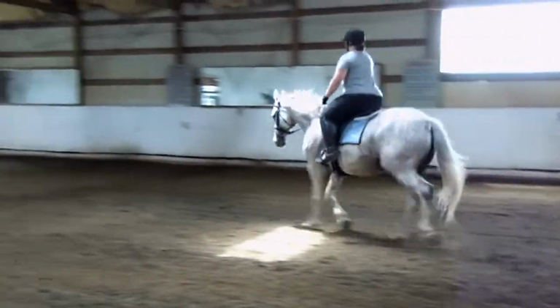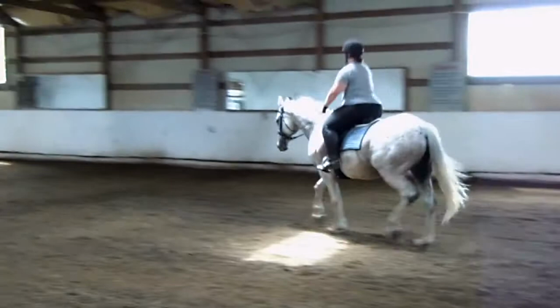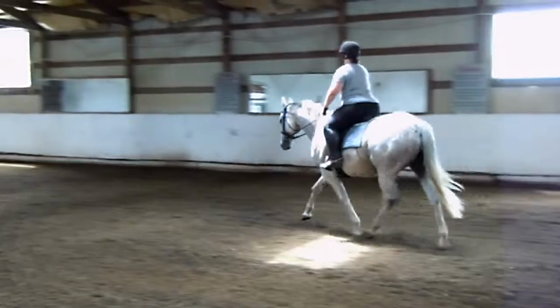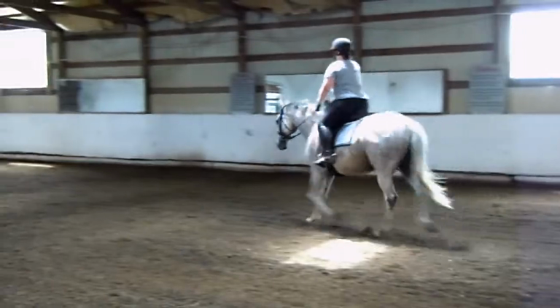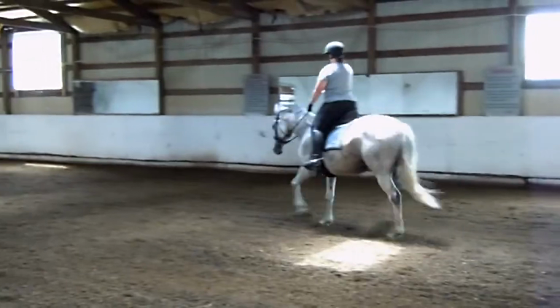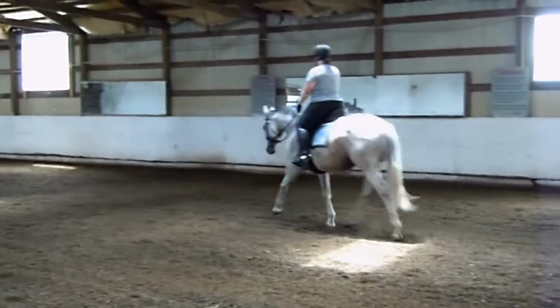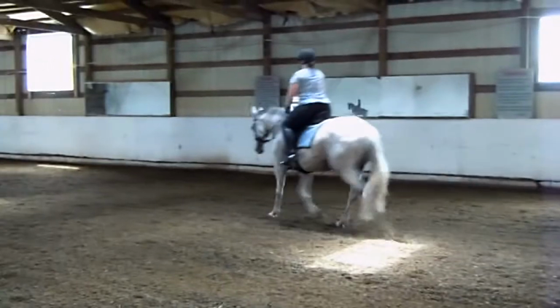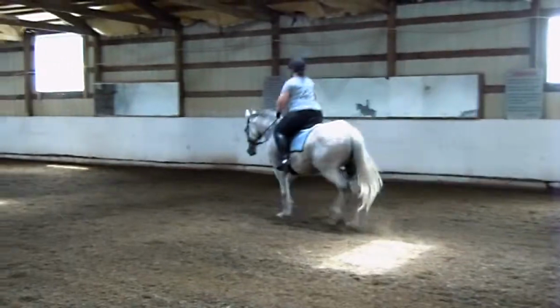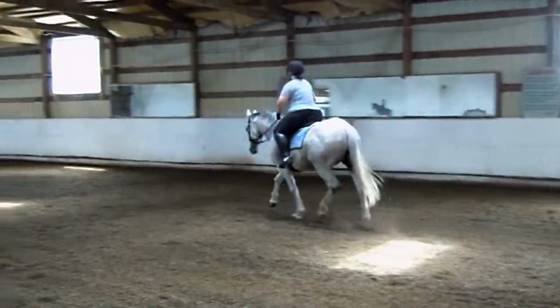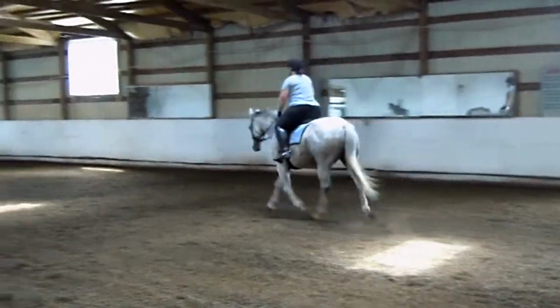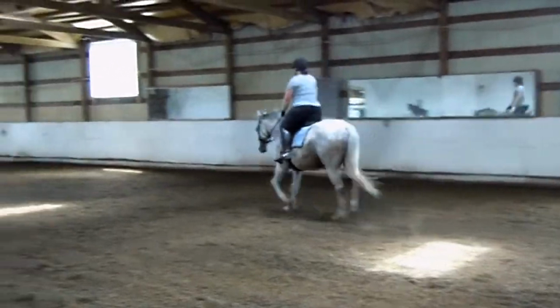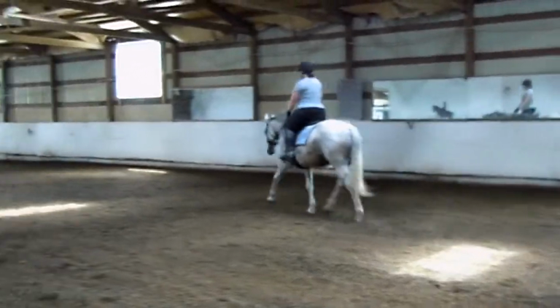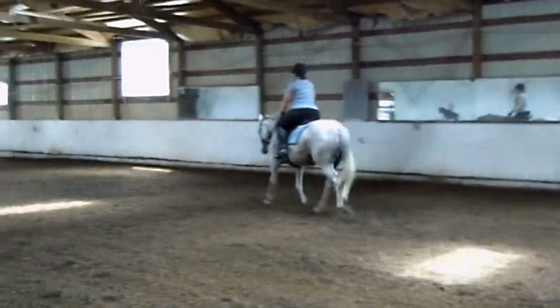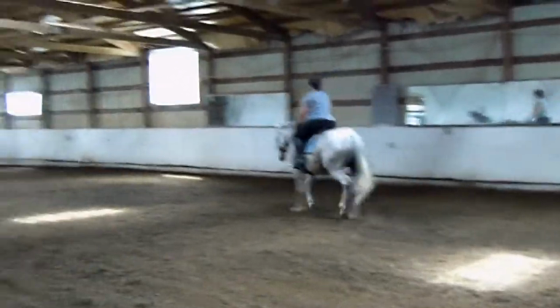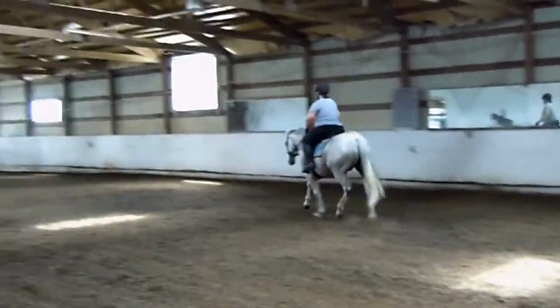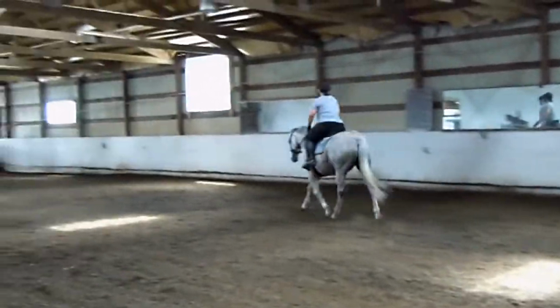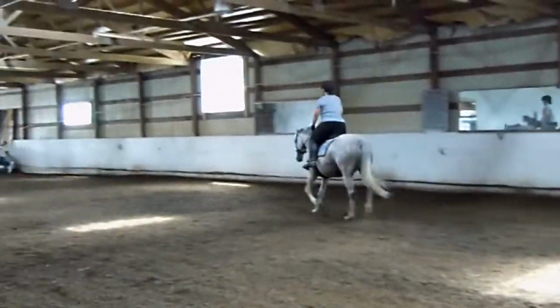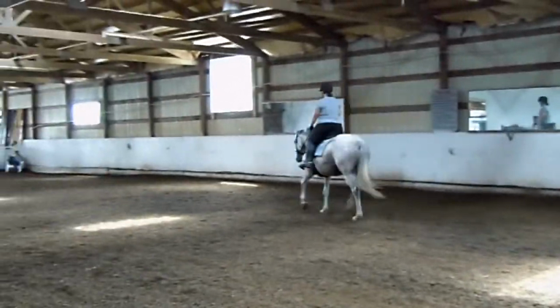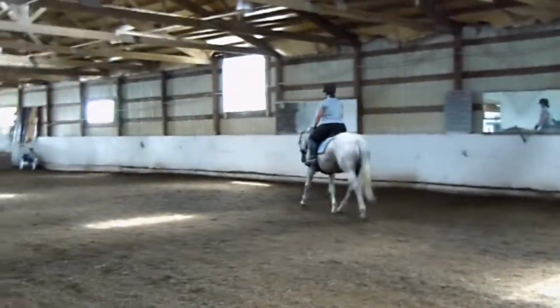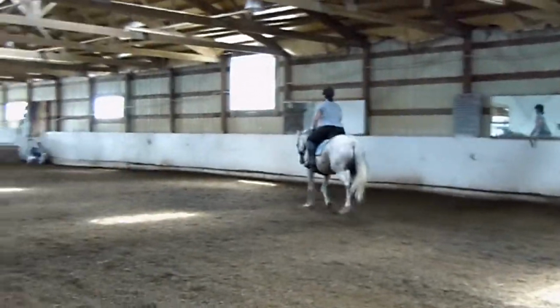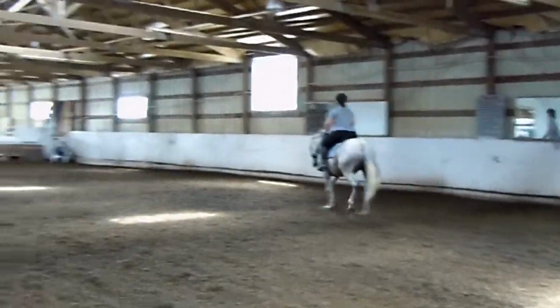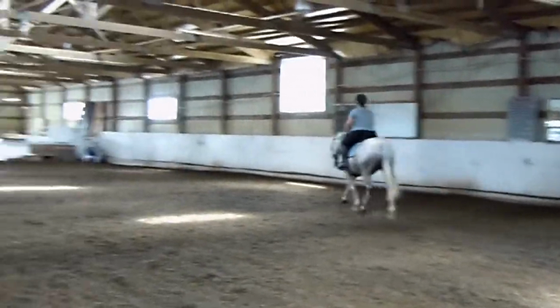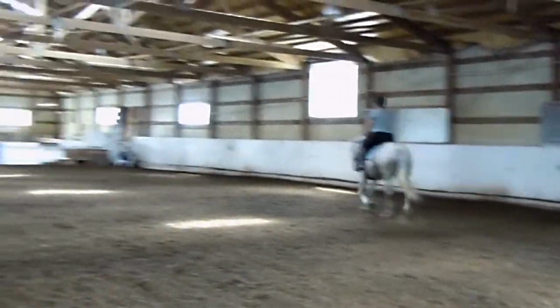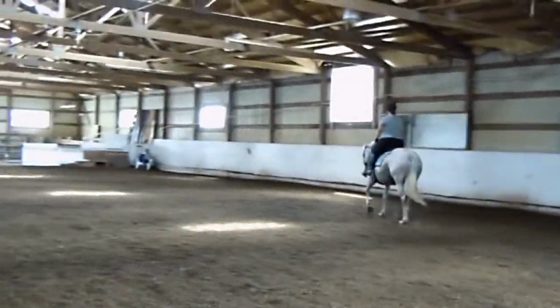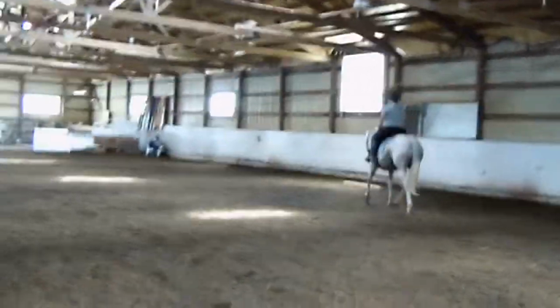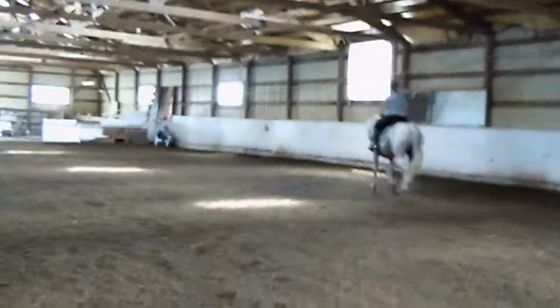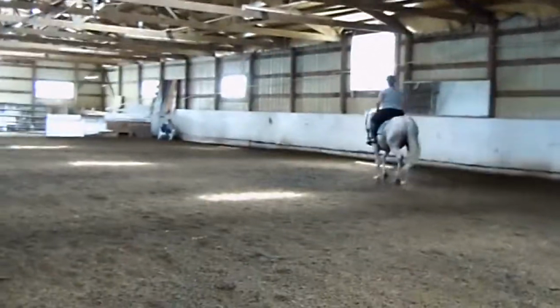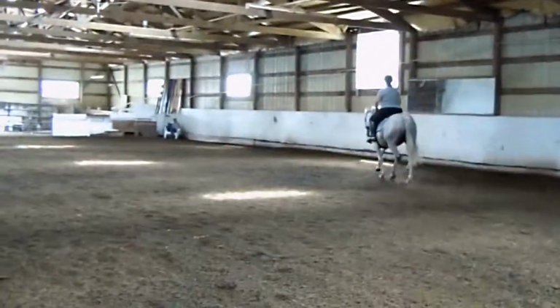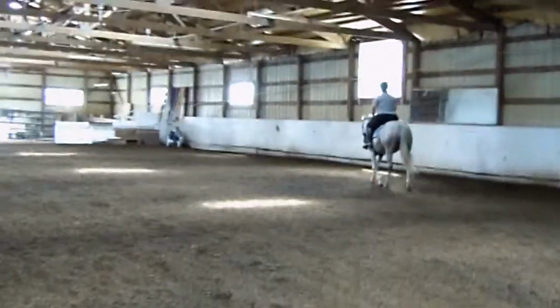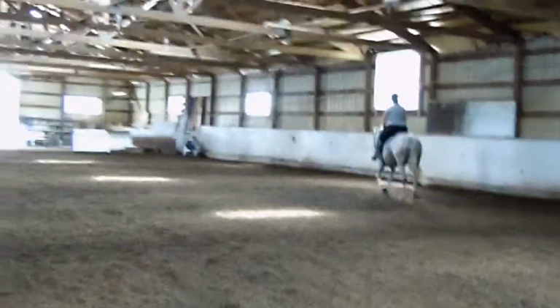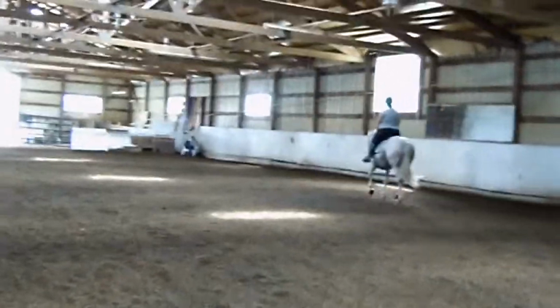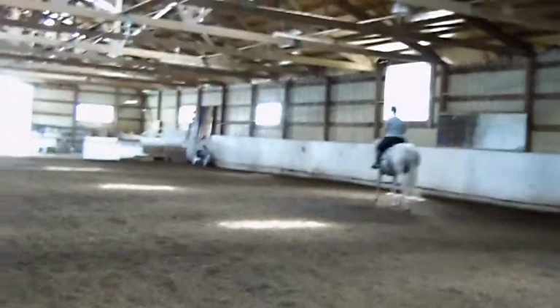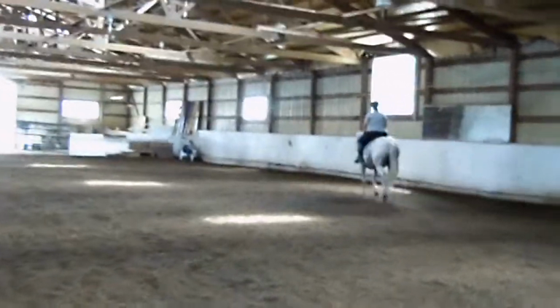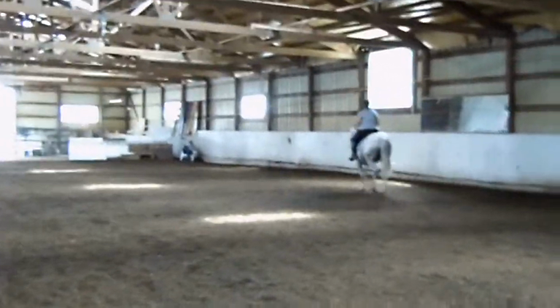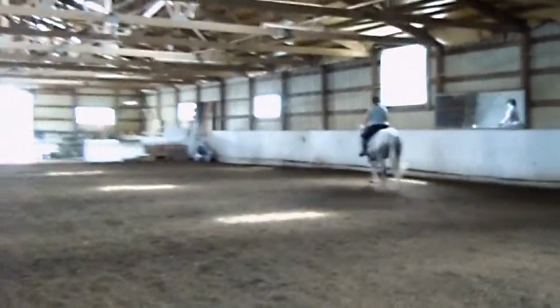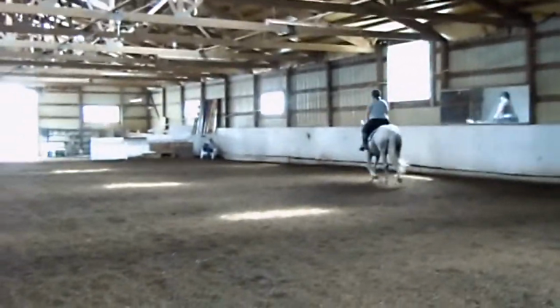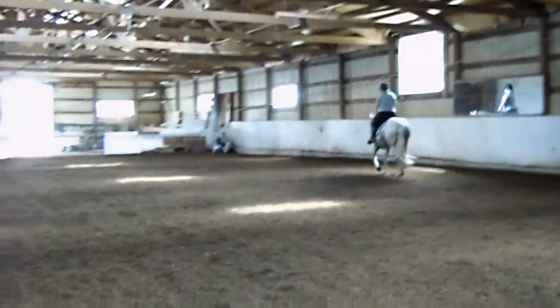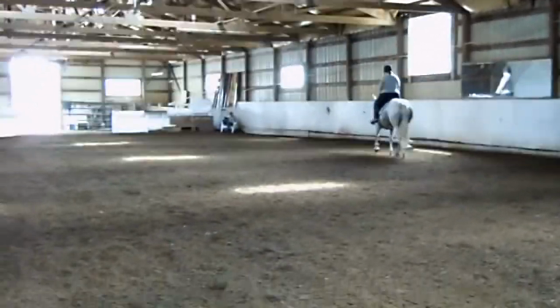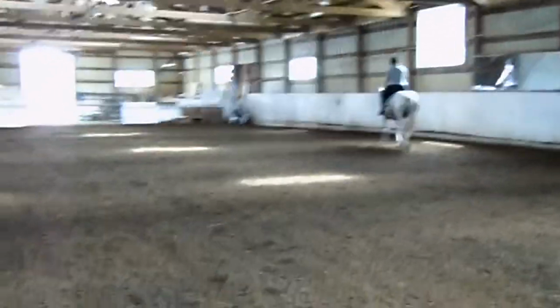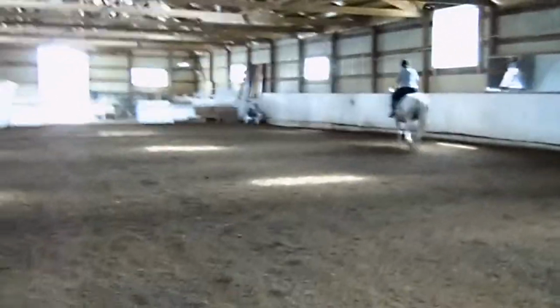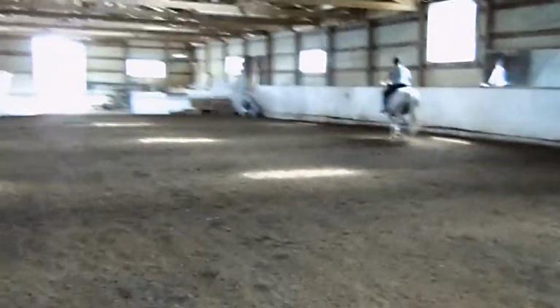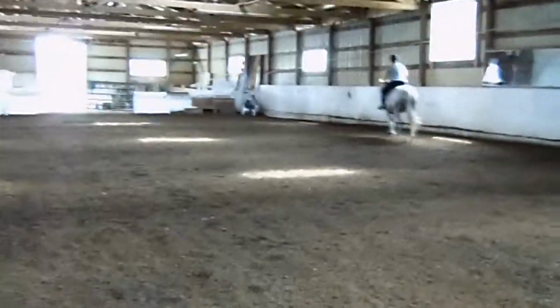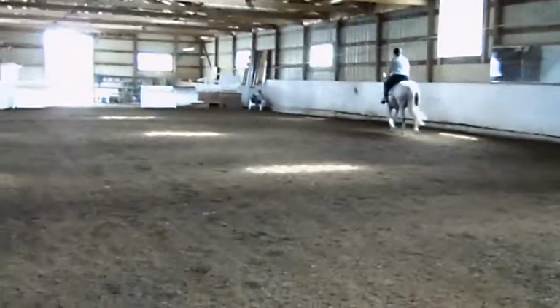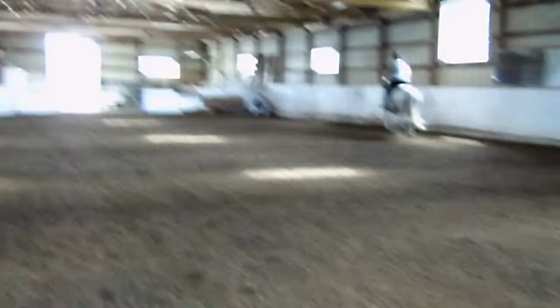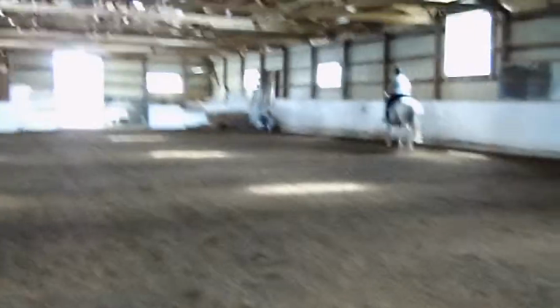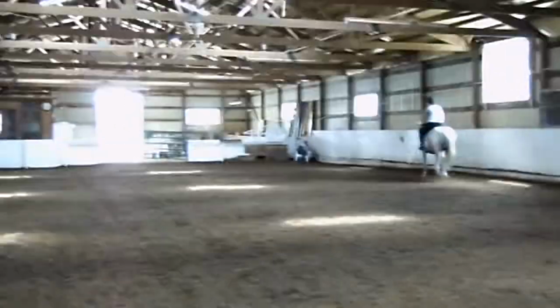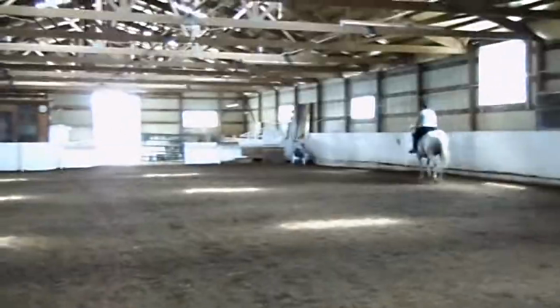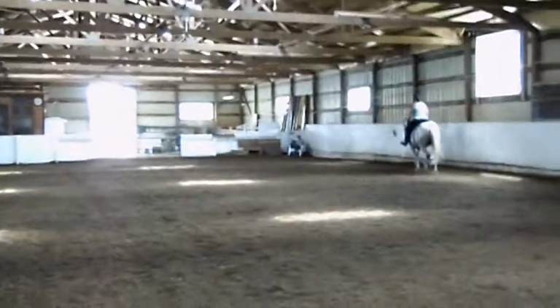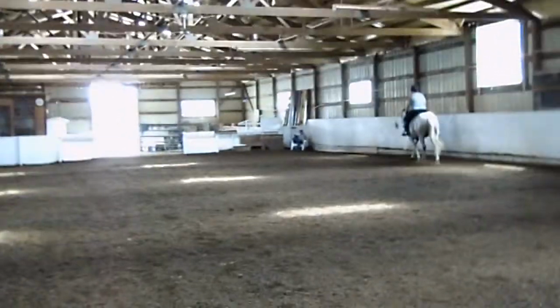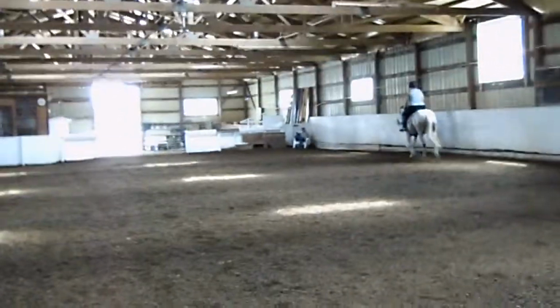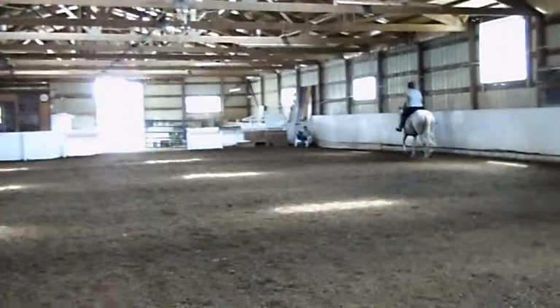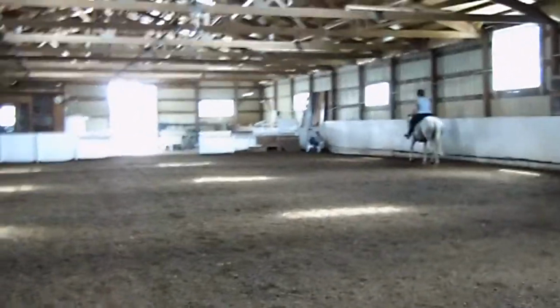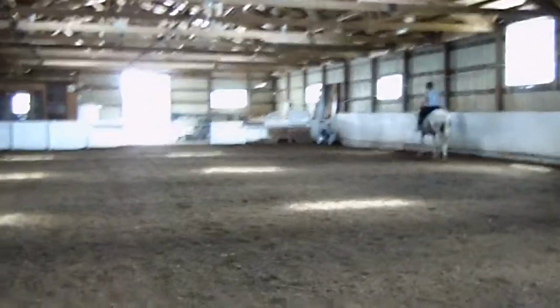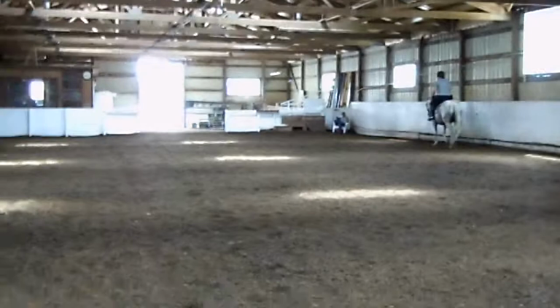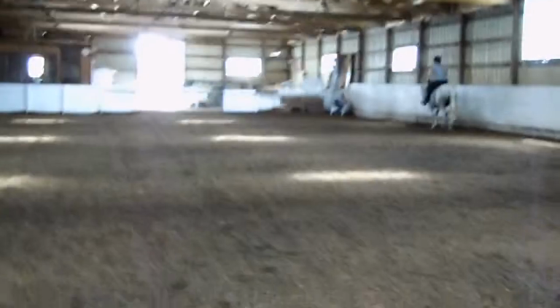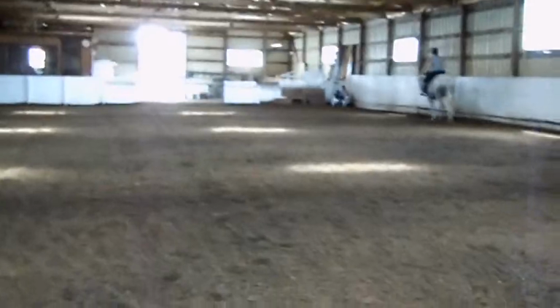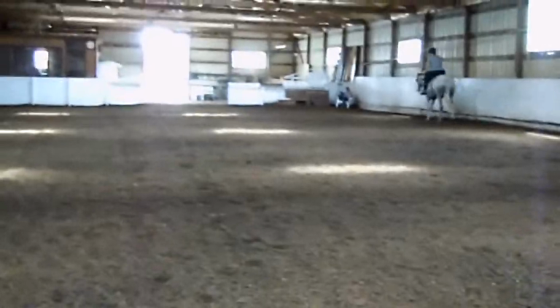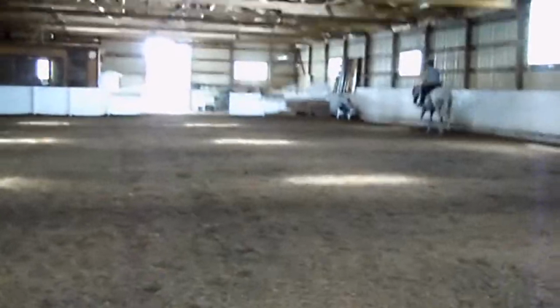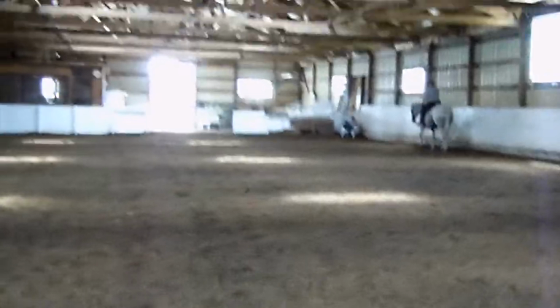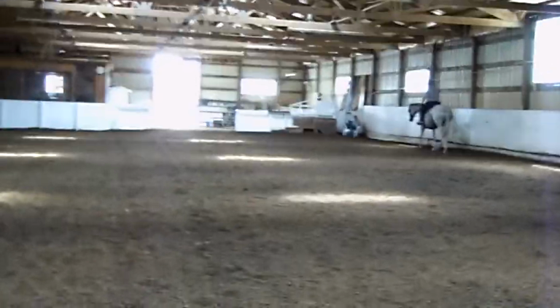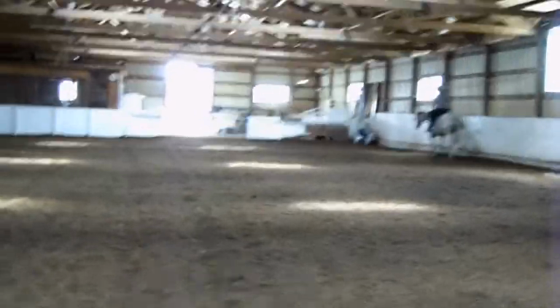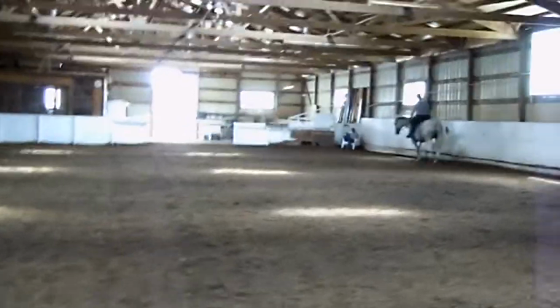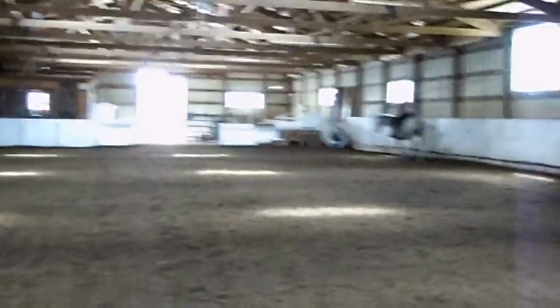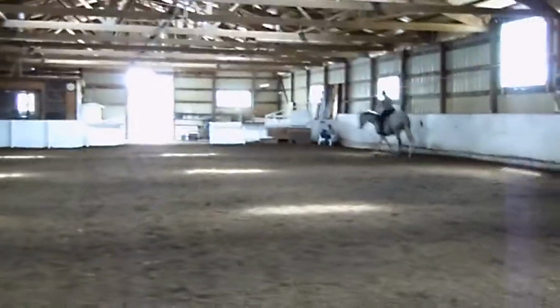Good job, Raymond. Okay, we're going to try a down center line. L, circle left, ten meters.